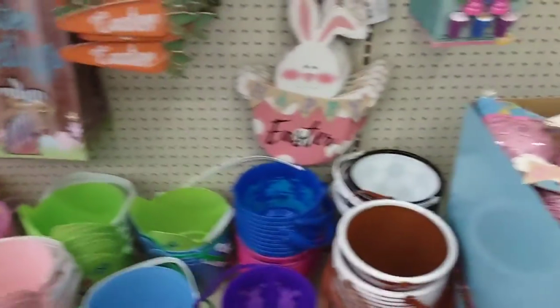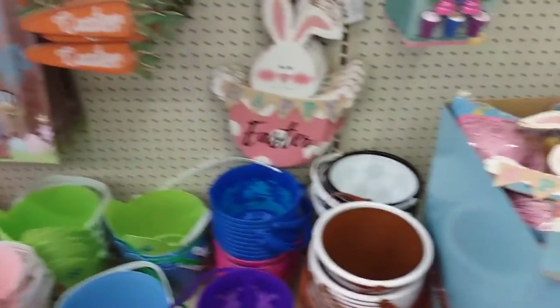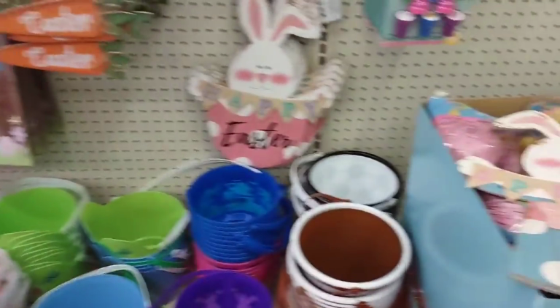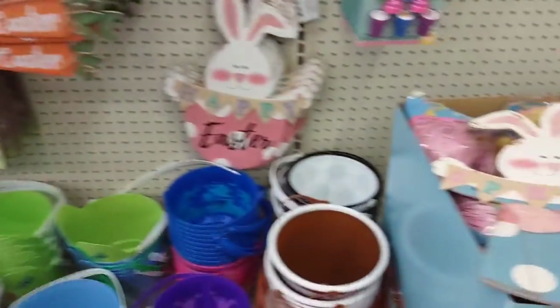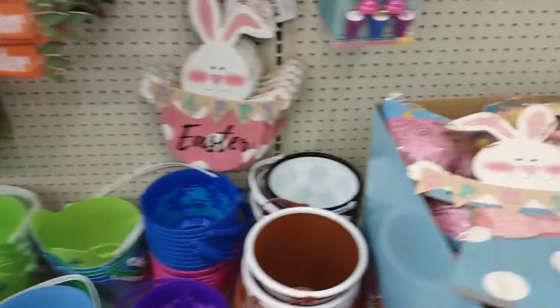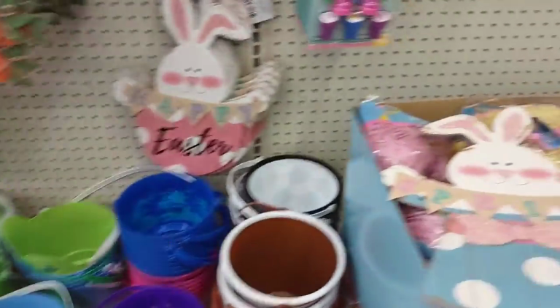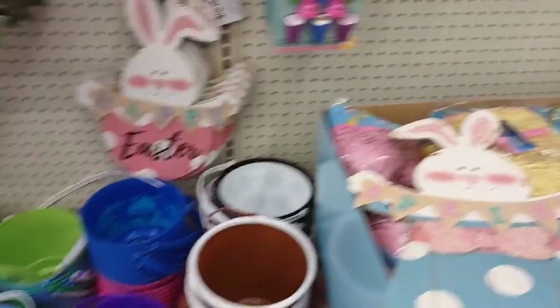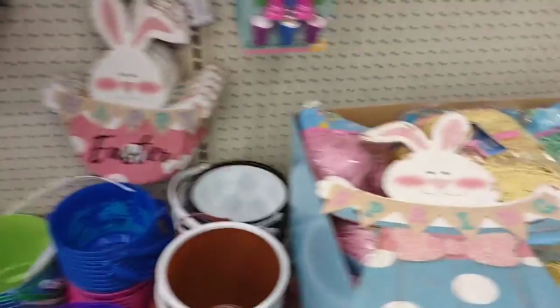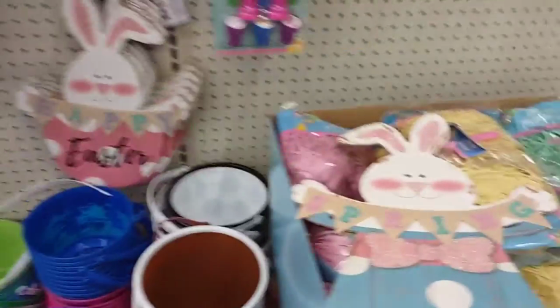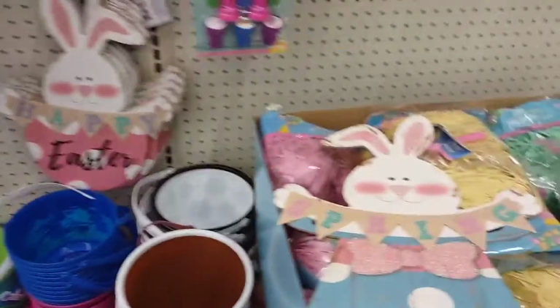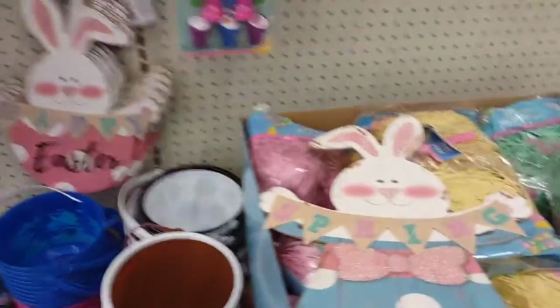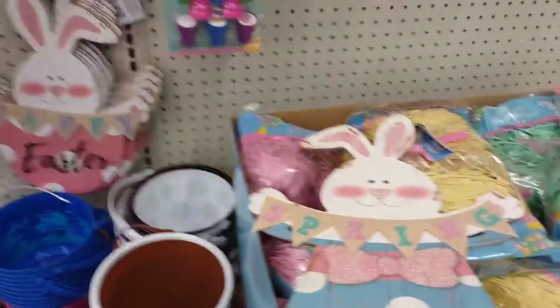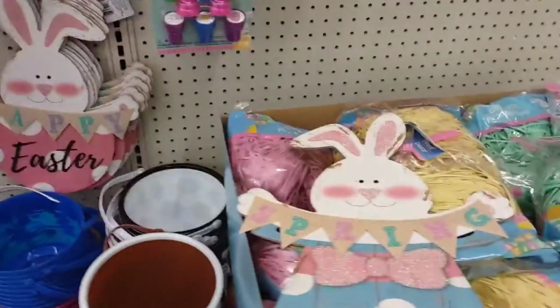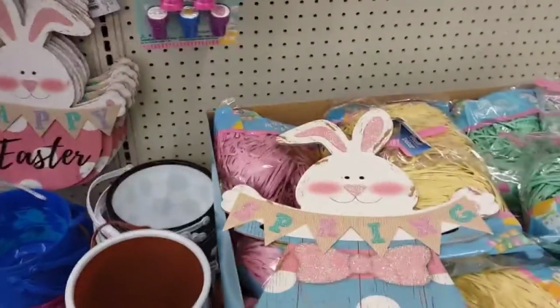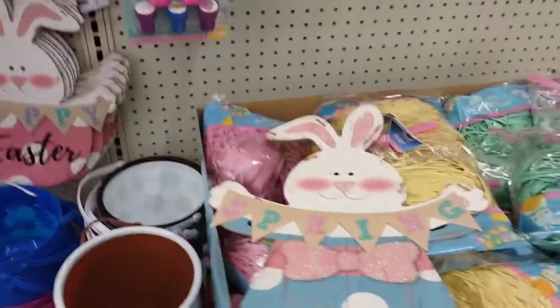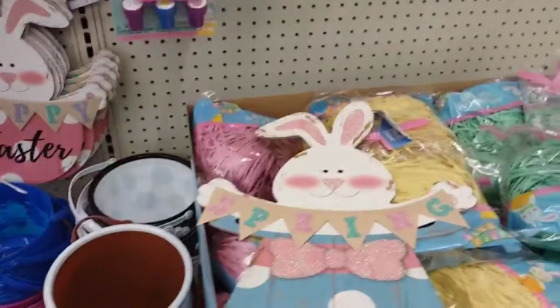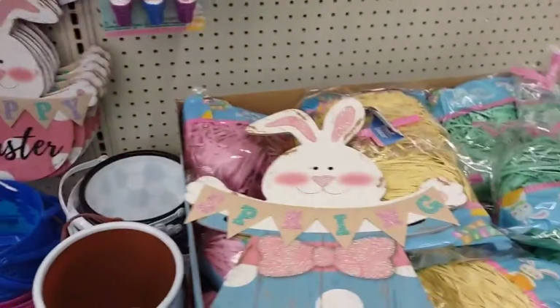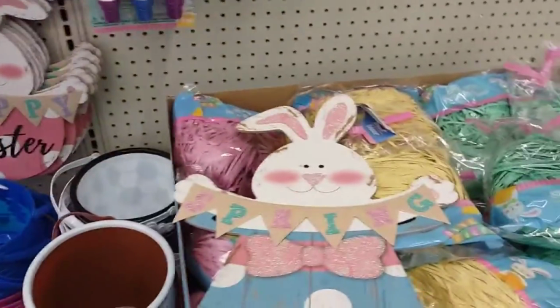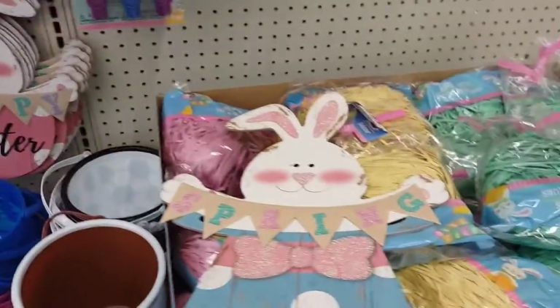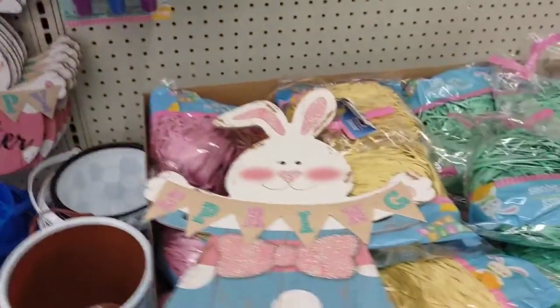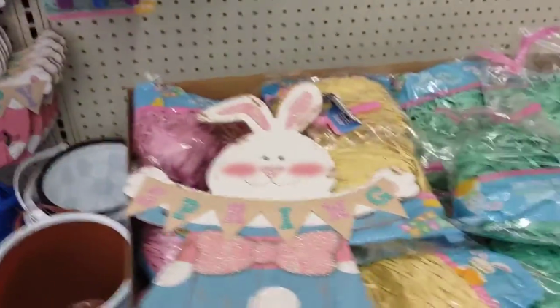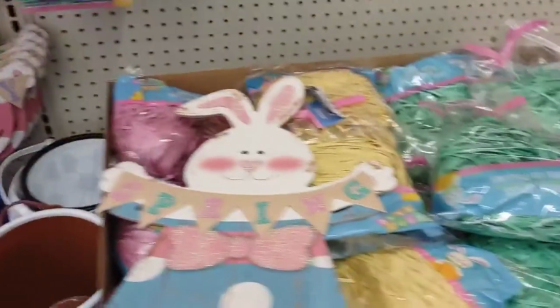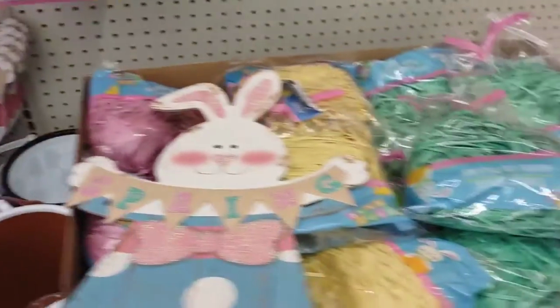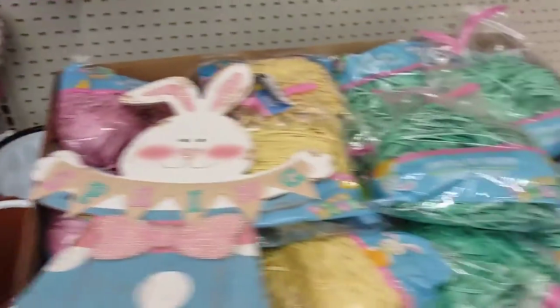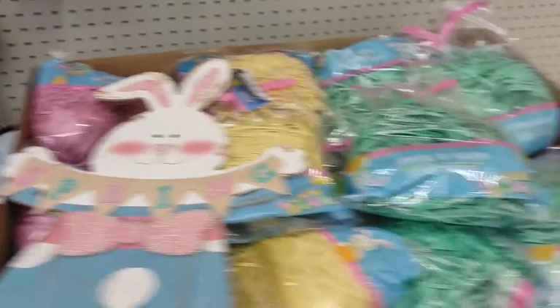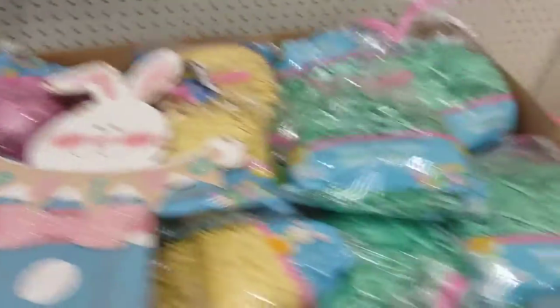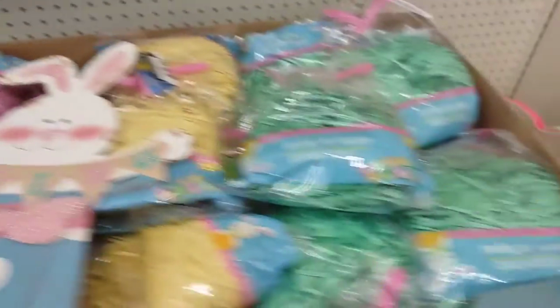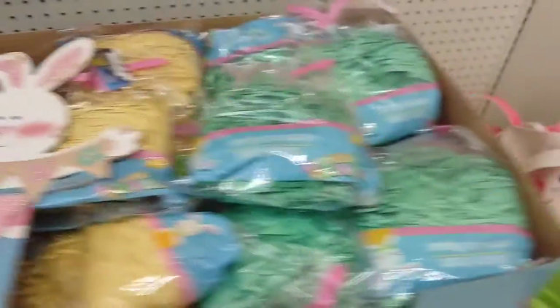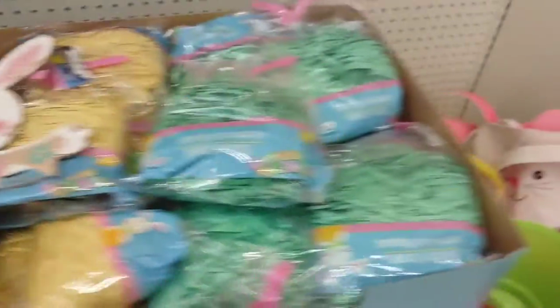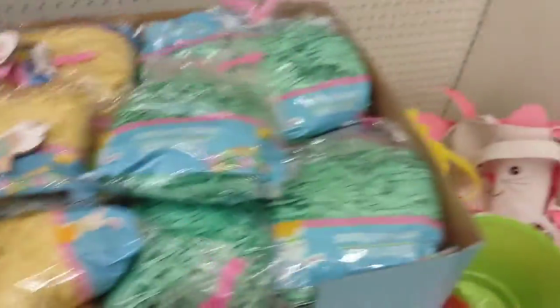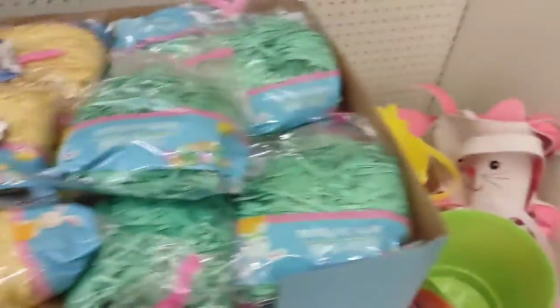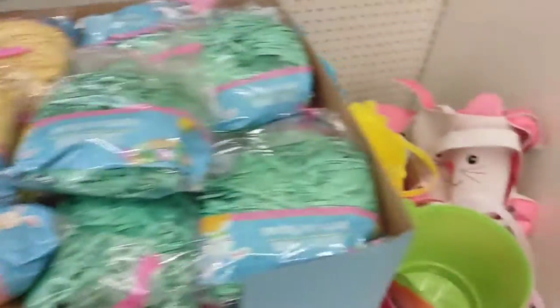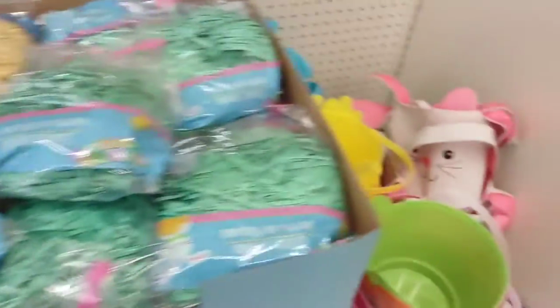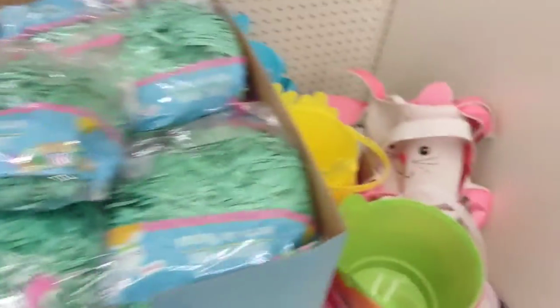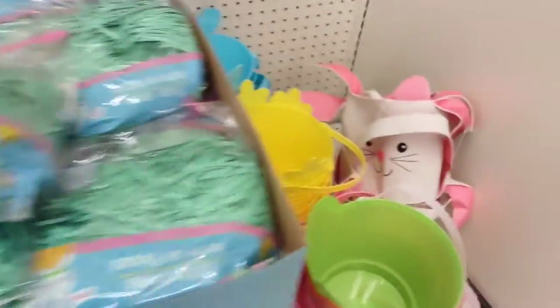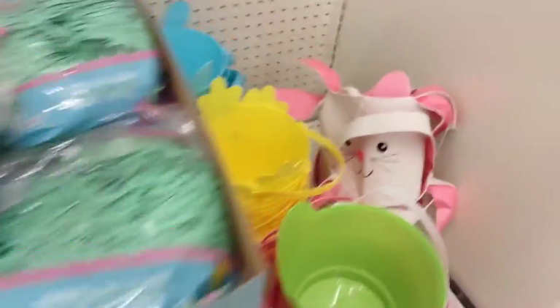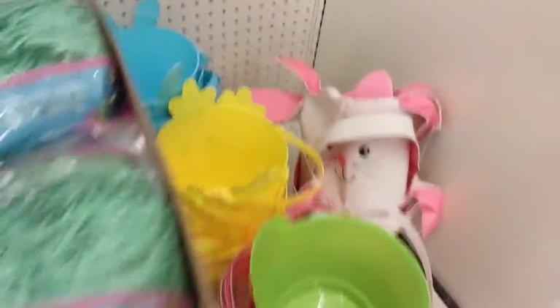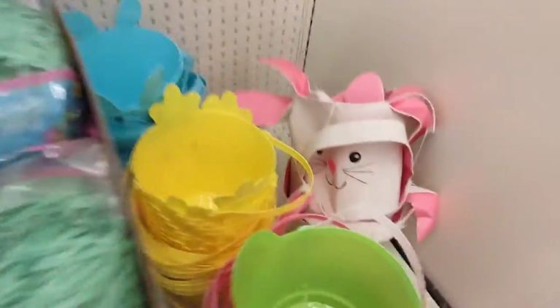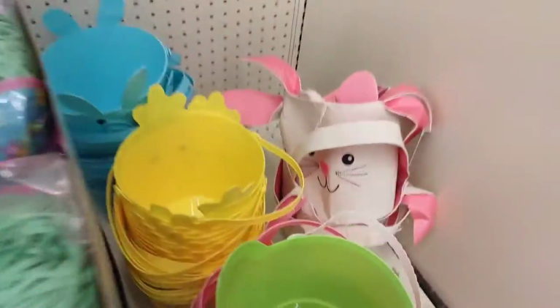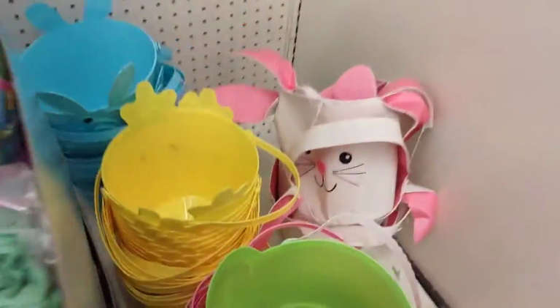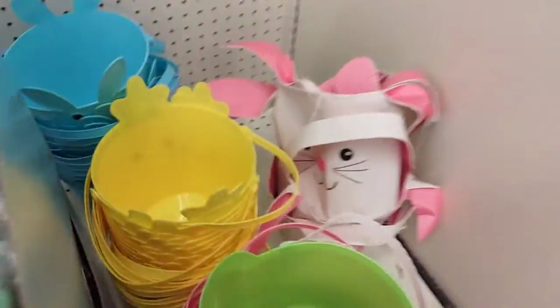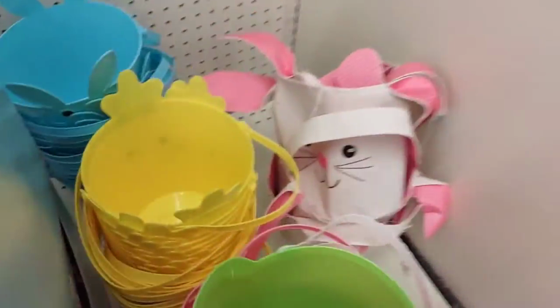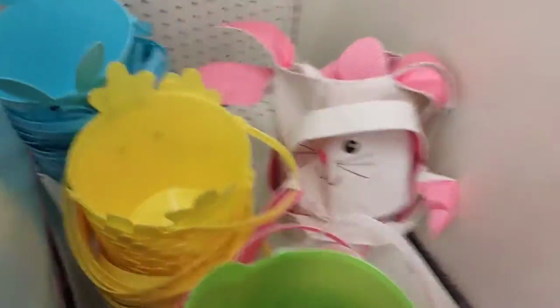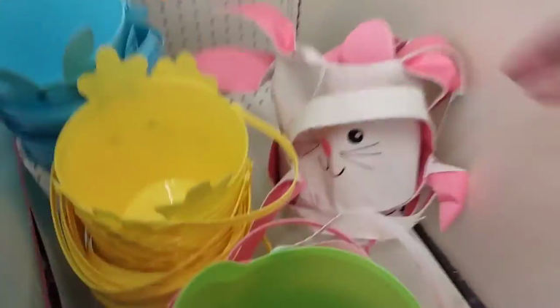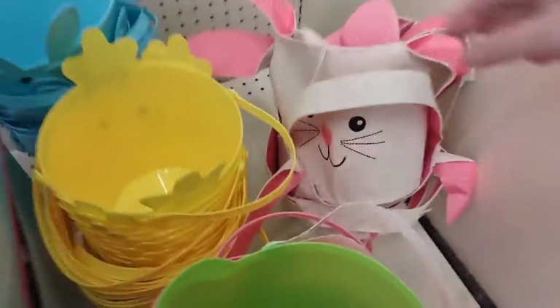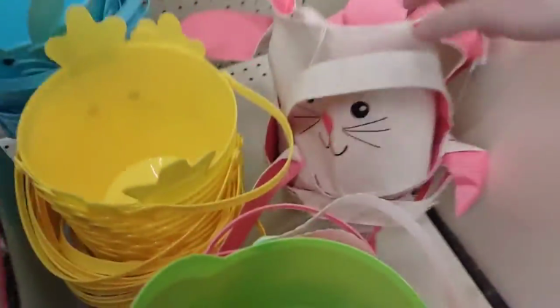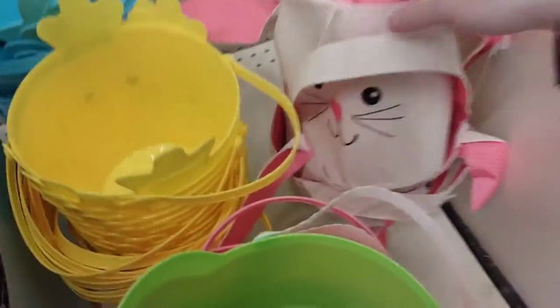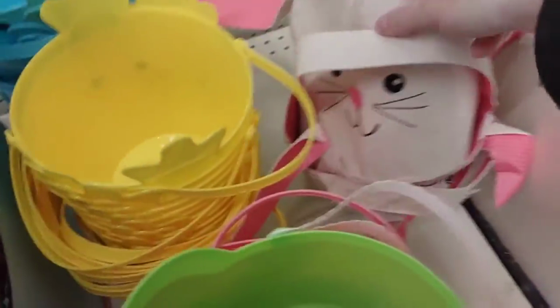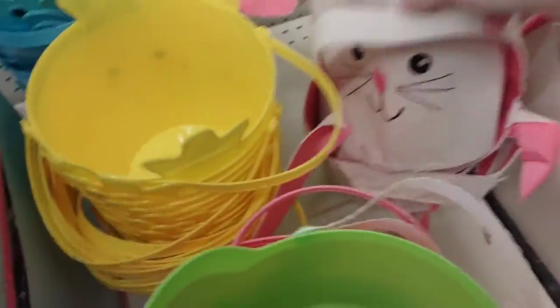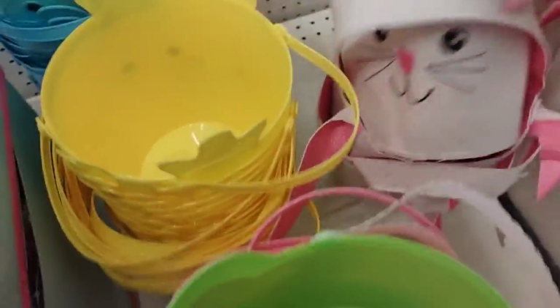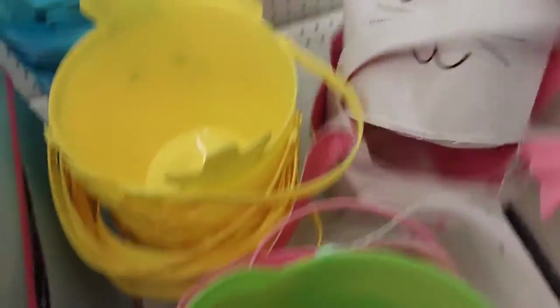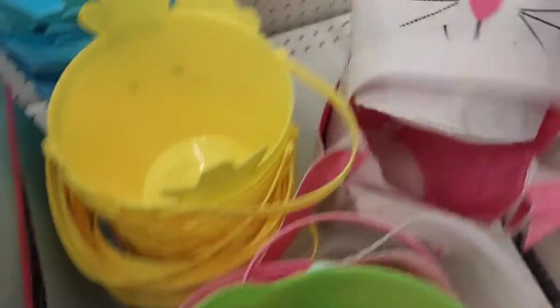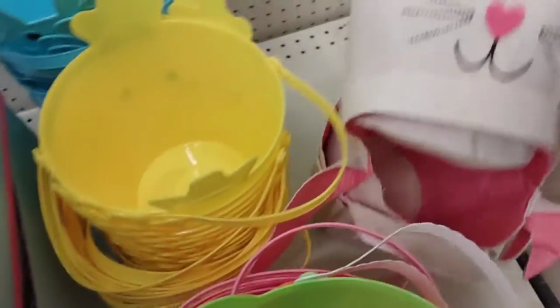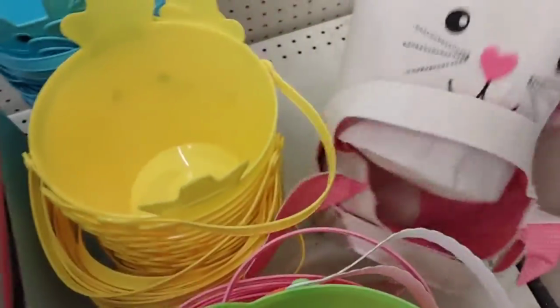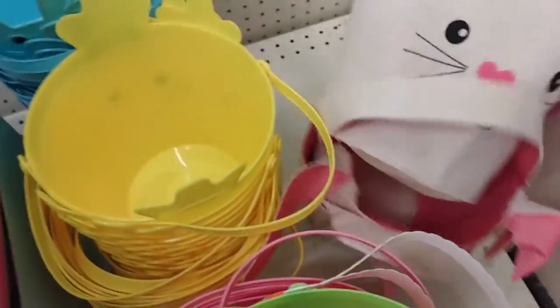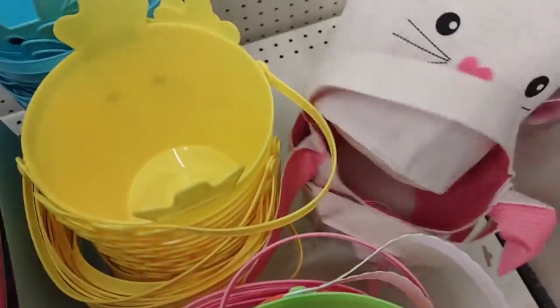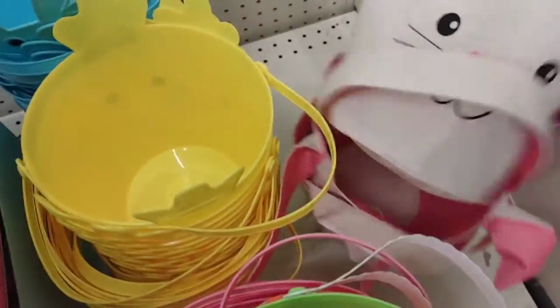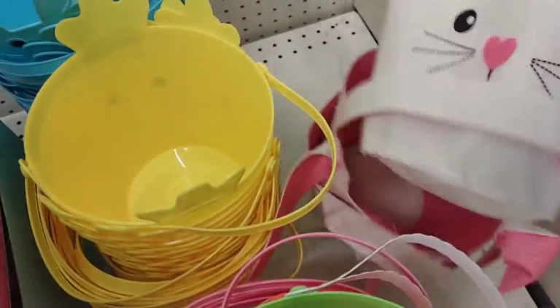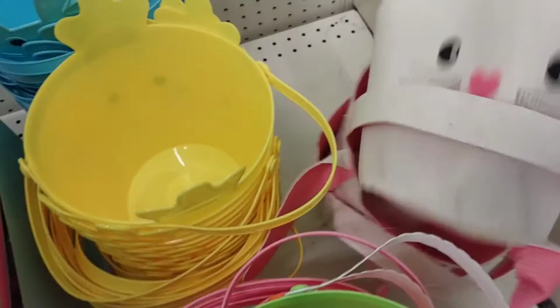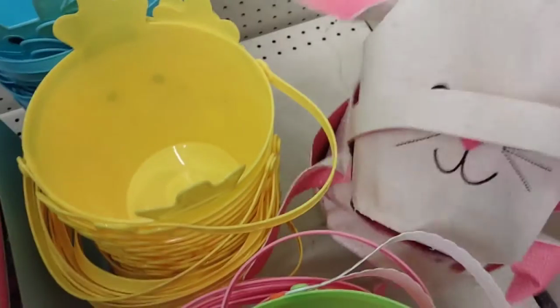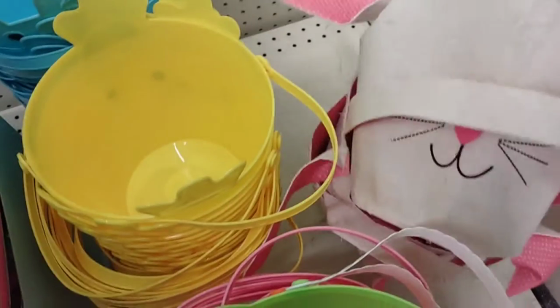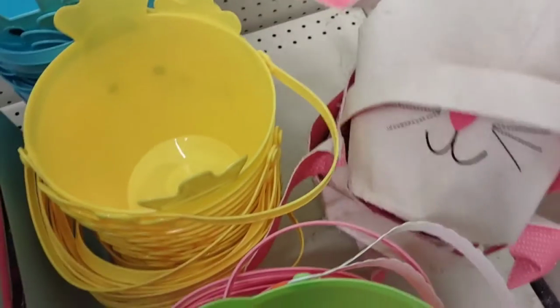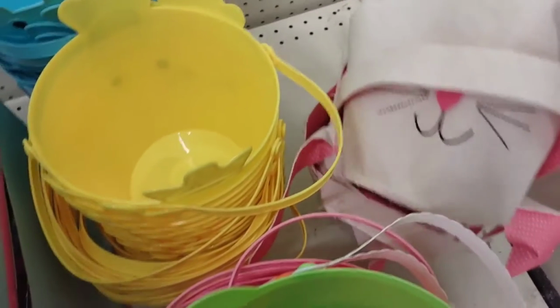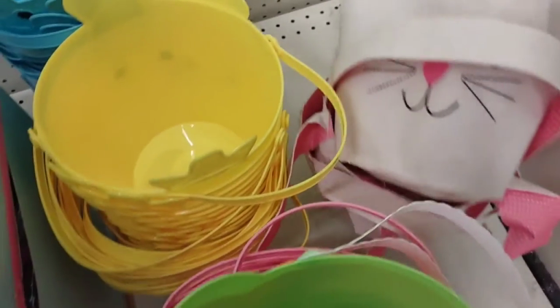More Easter grass. And they have the cute burlap bunnies.